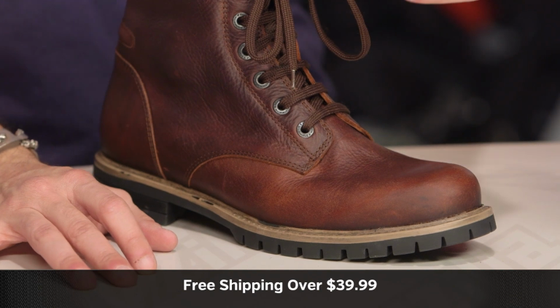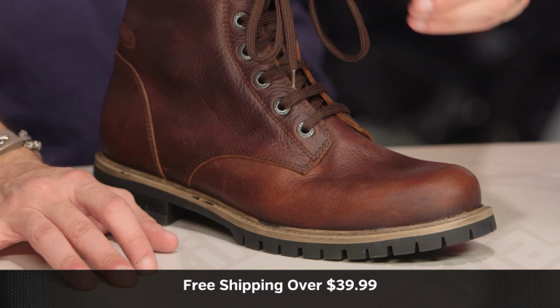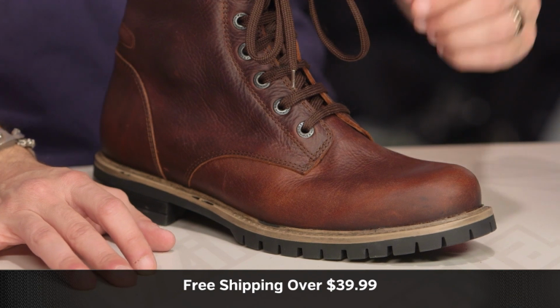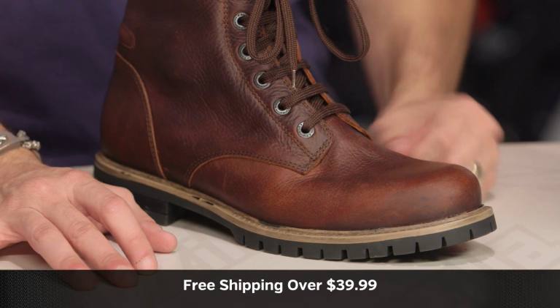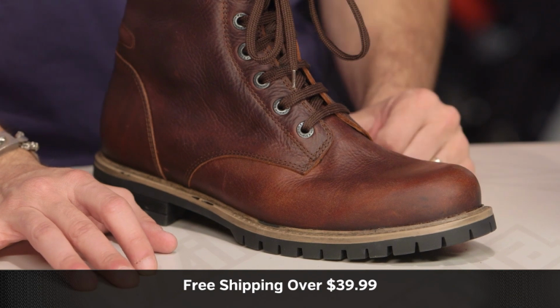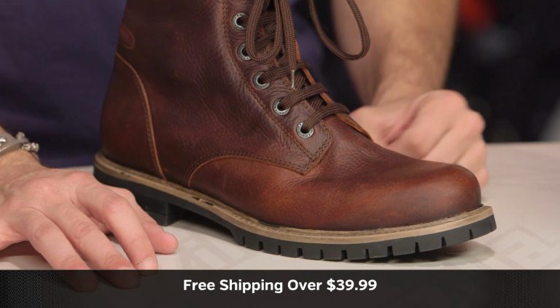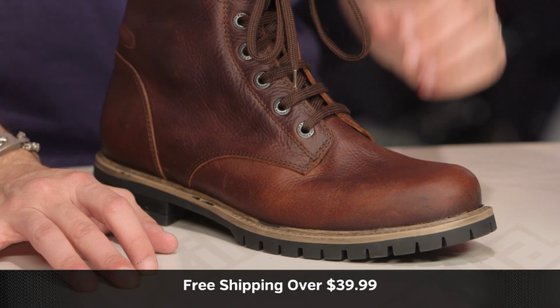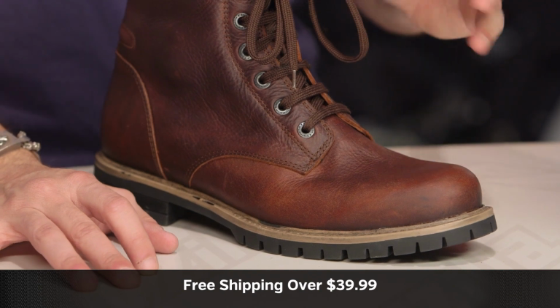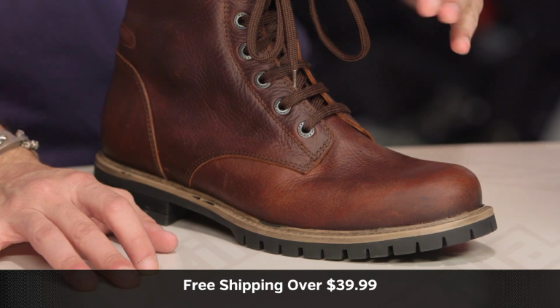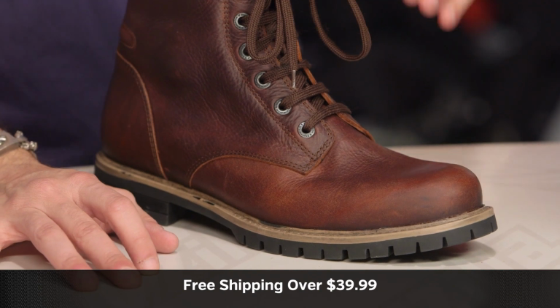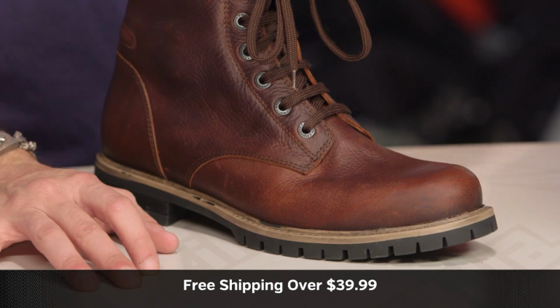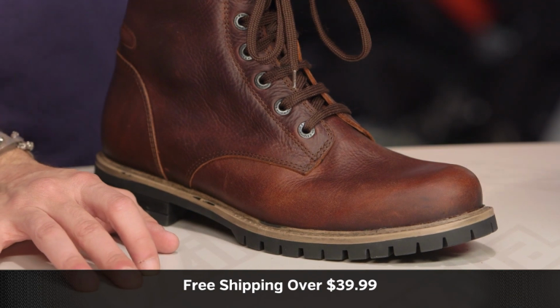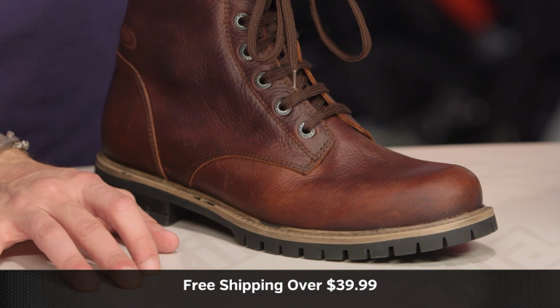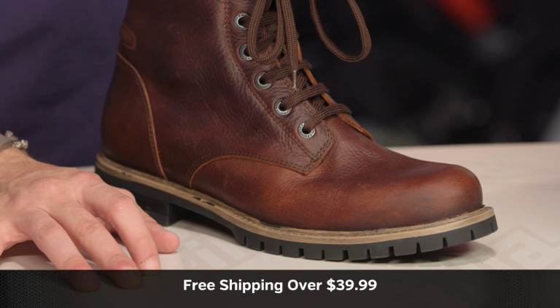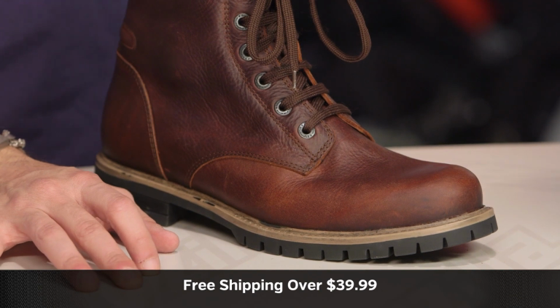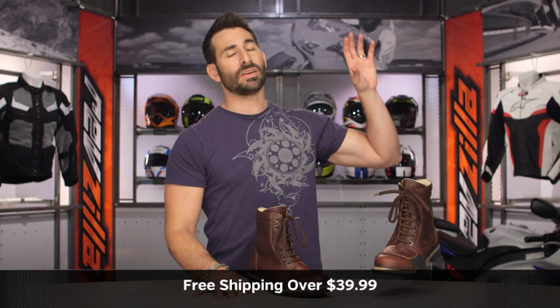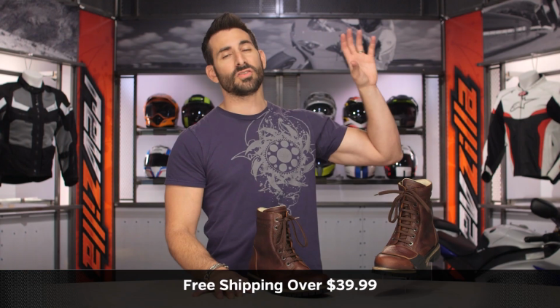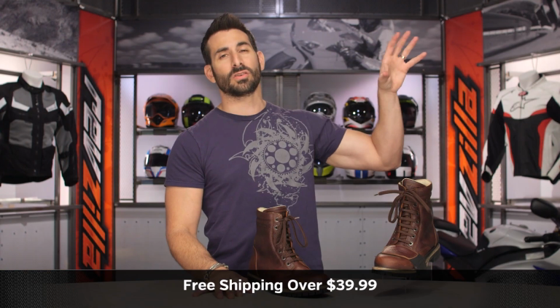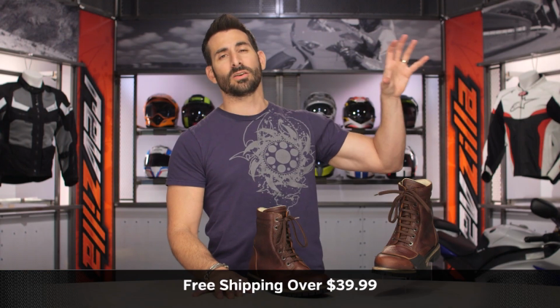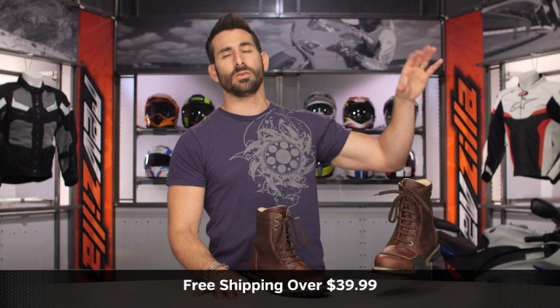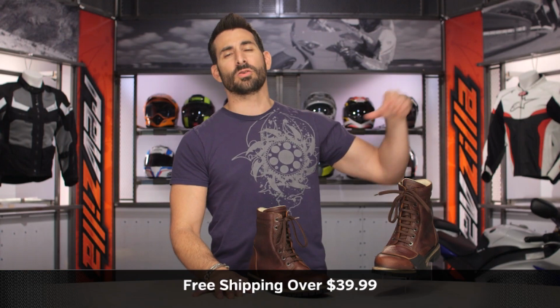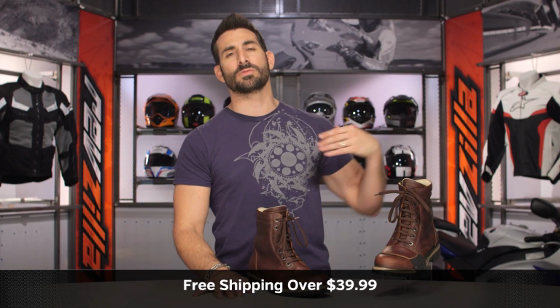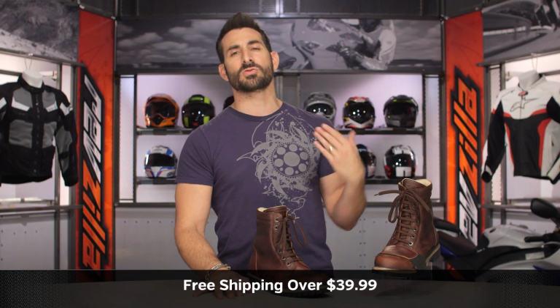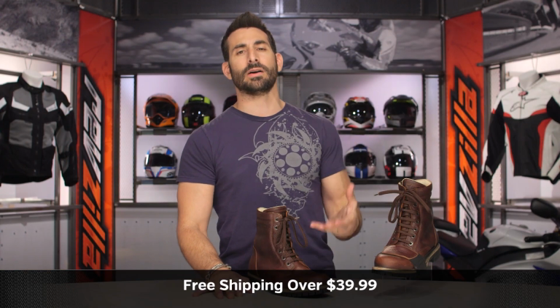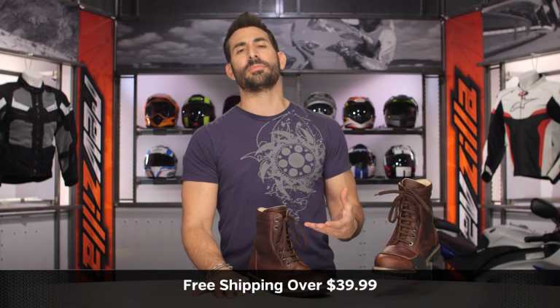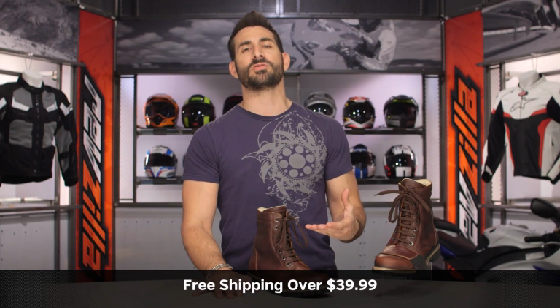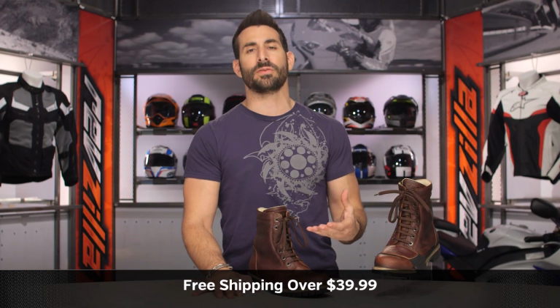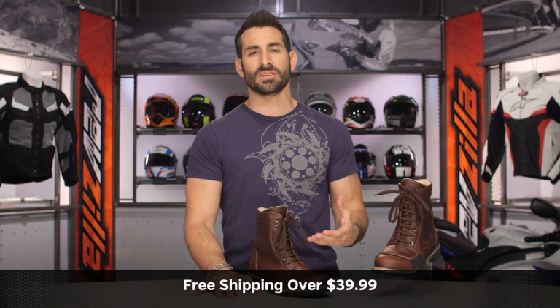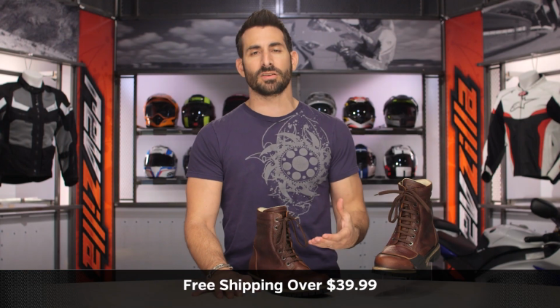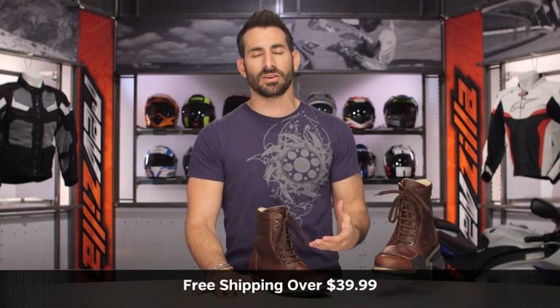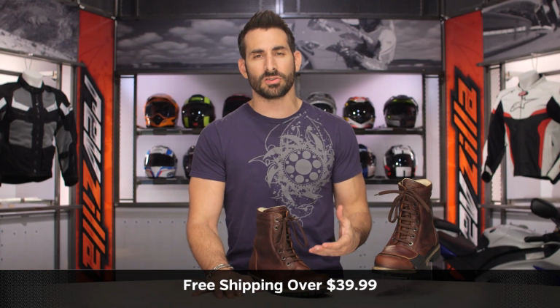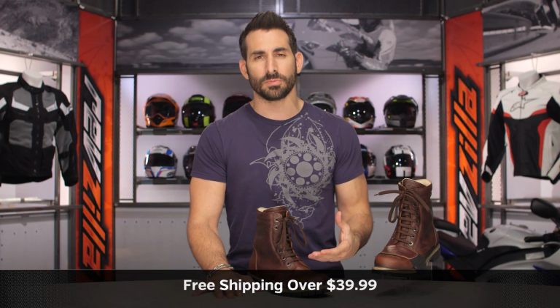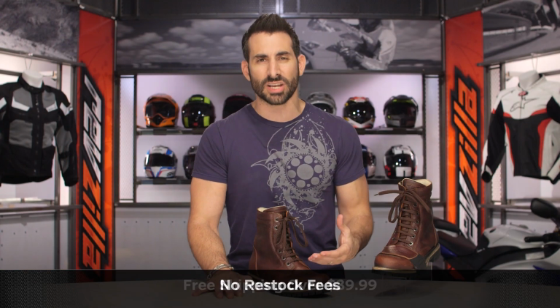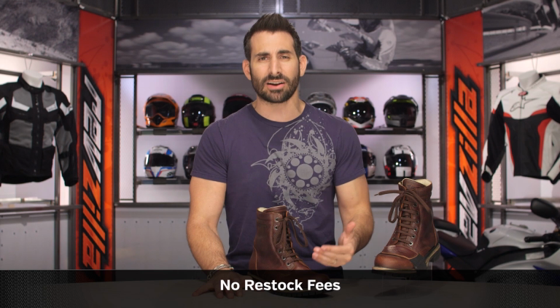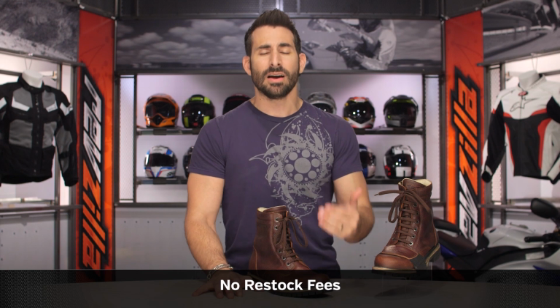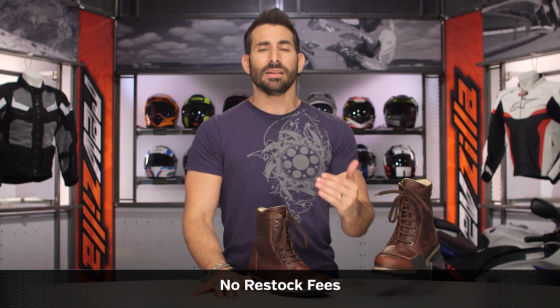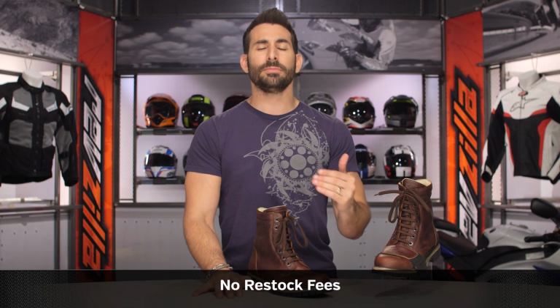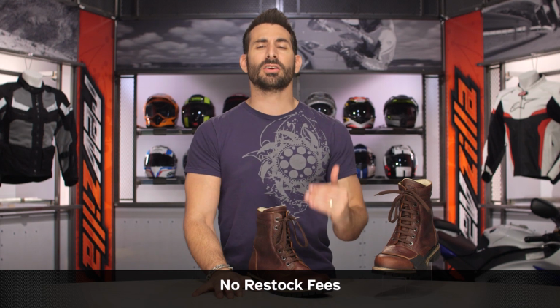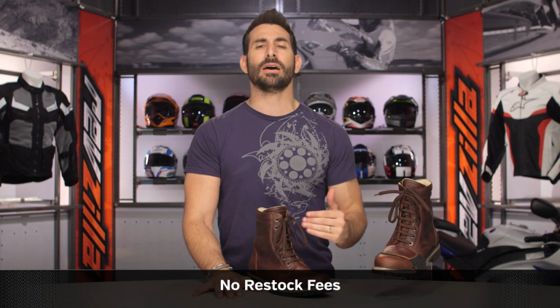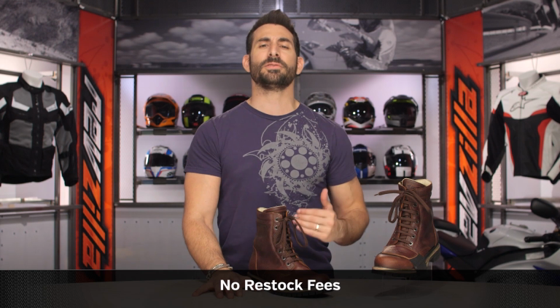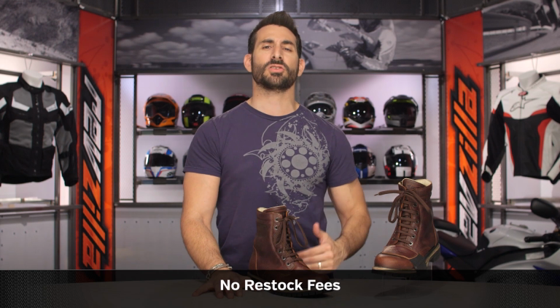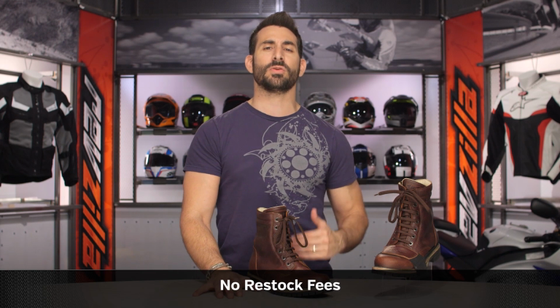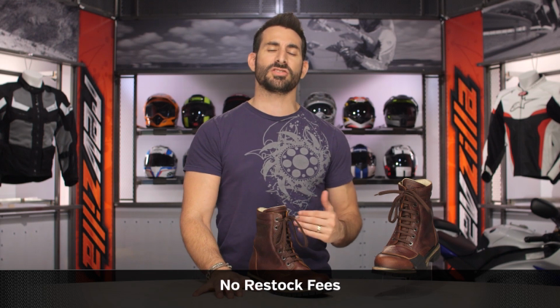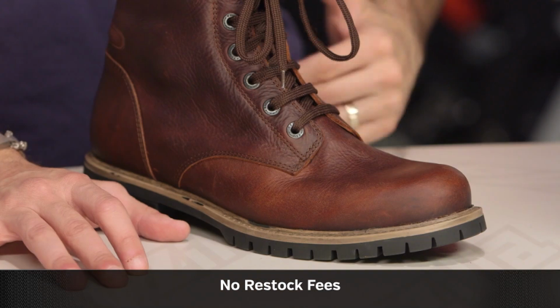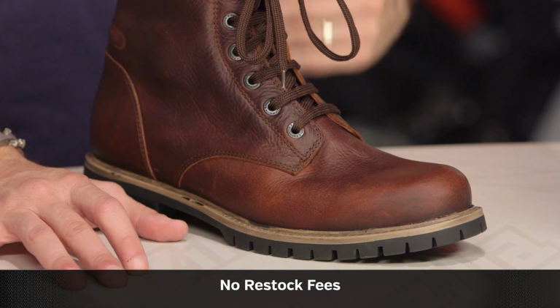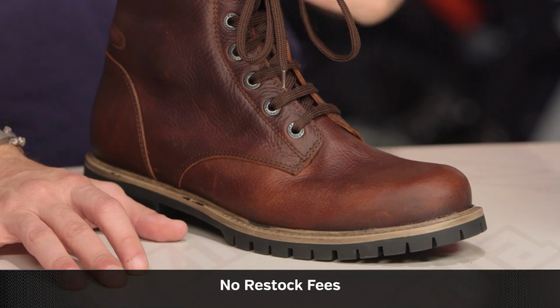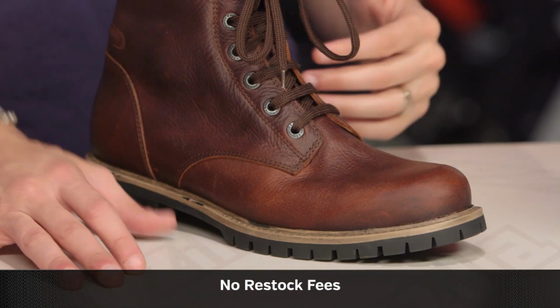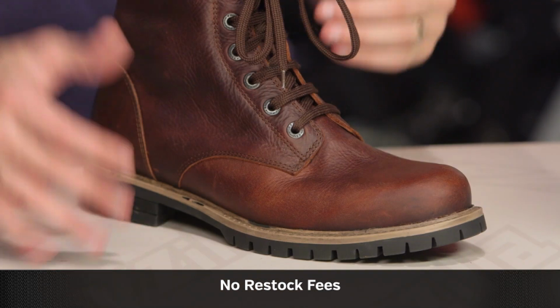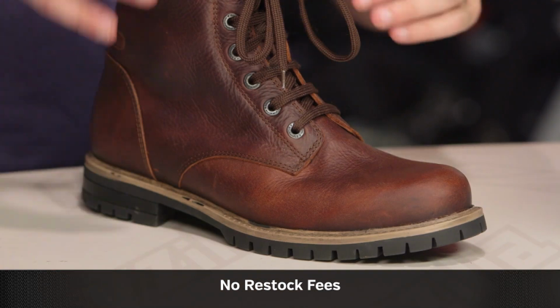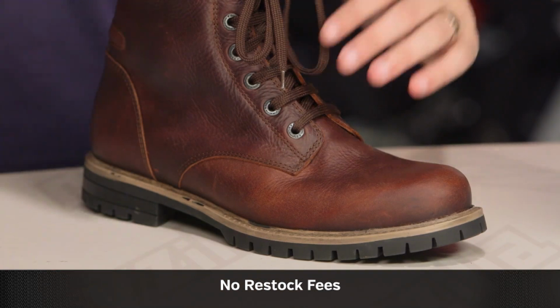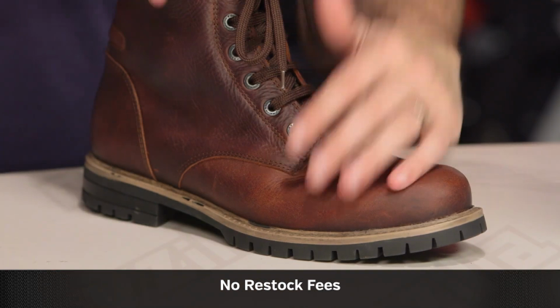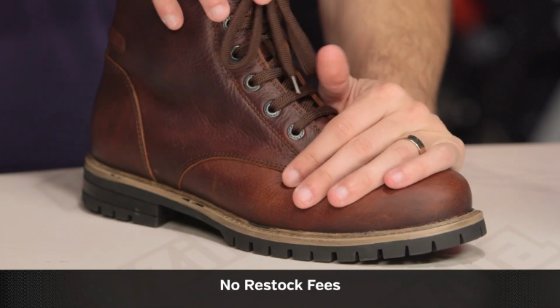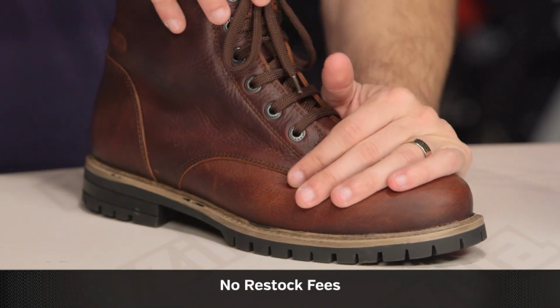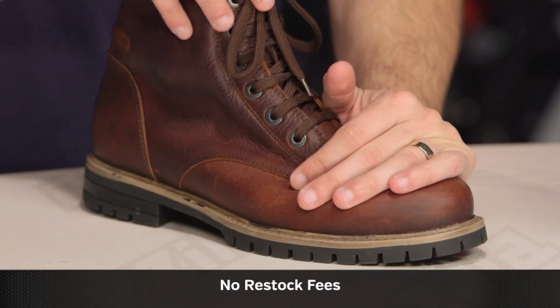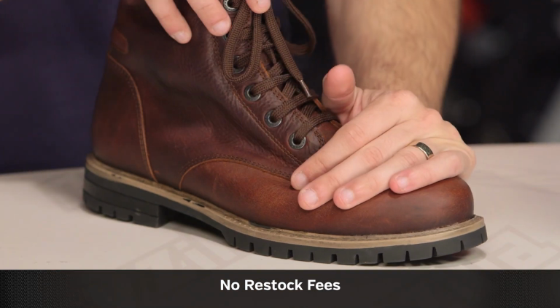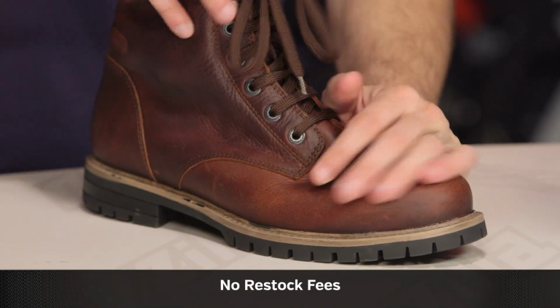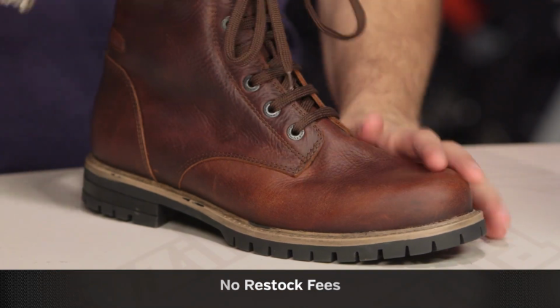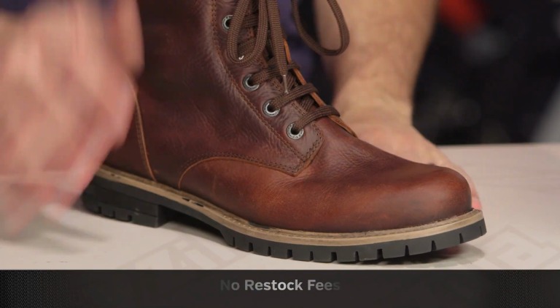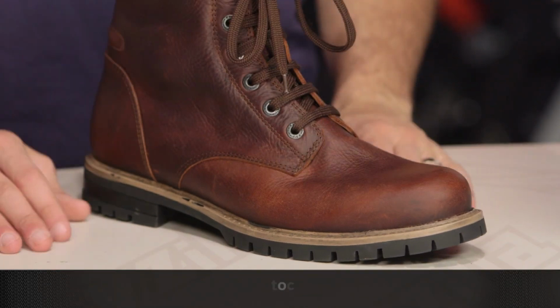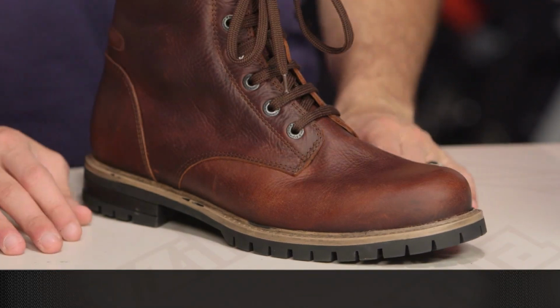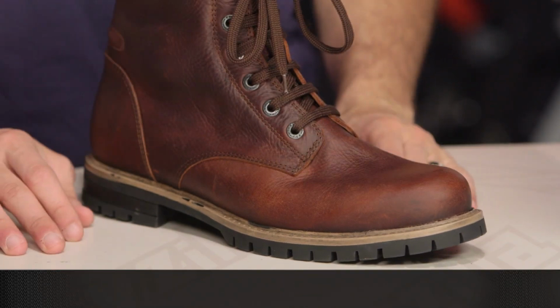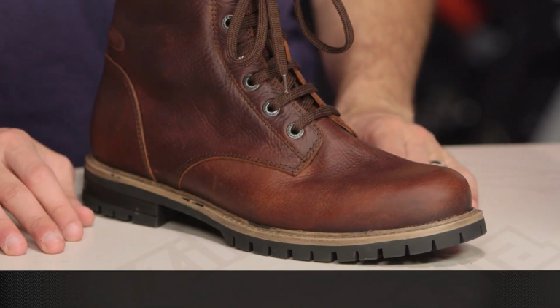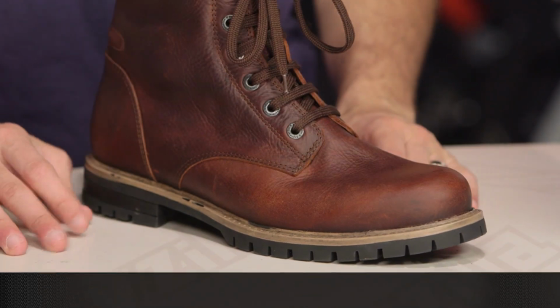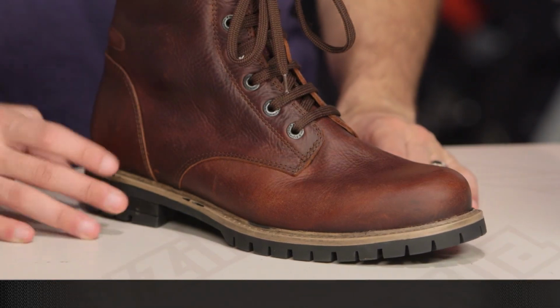Use the size chart. We'll ship free over $39. I'd also love it if you click our logo, subscribe to us at RevZilla on our YouTube channel, leave your comments, and request feedback on the Ace Boot on its video page.